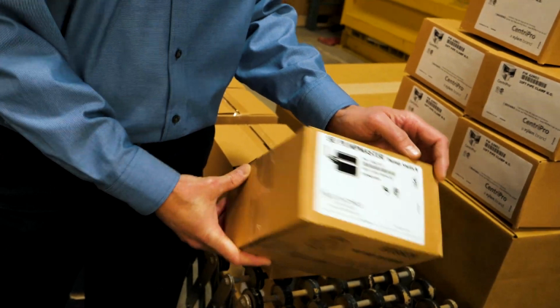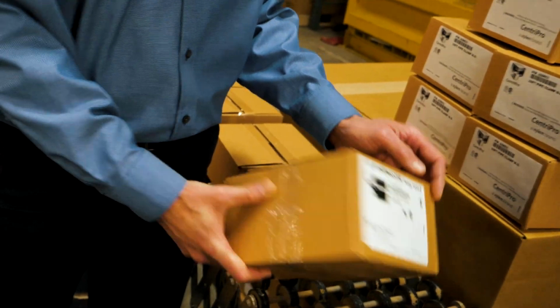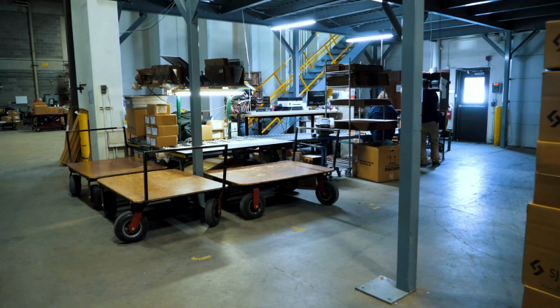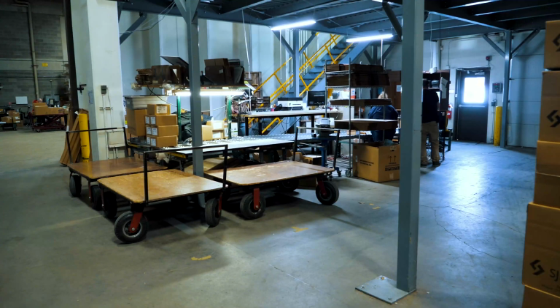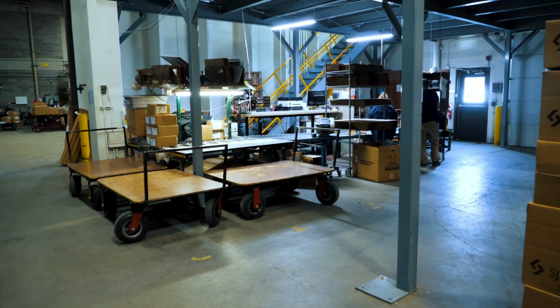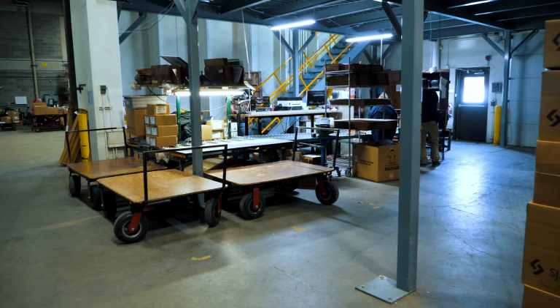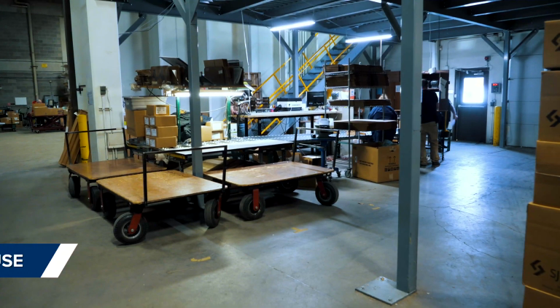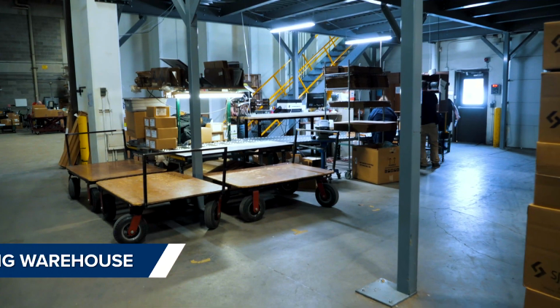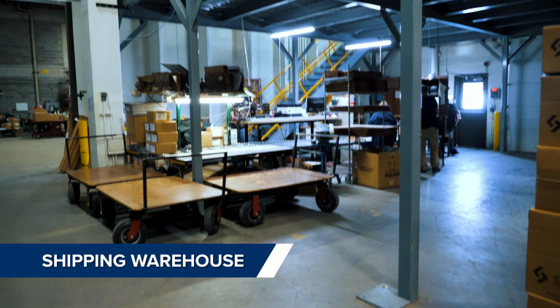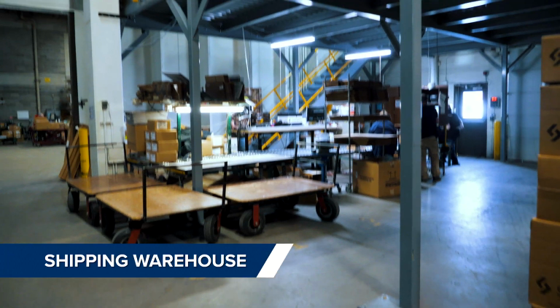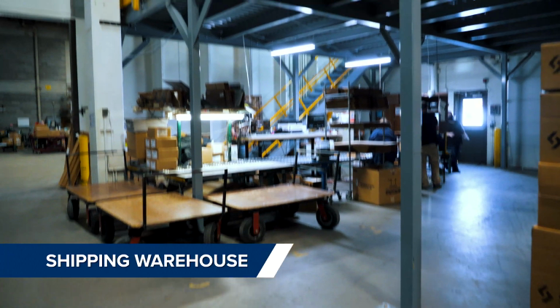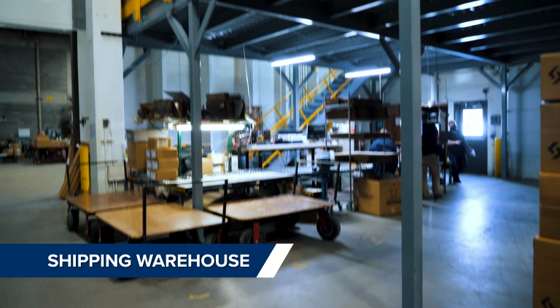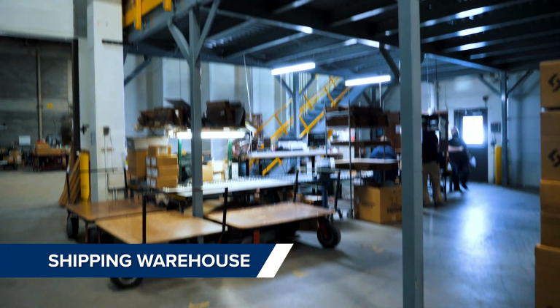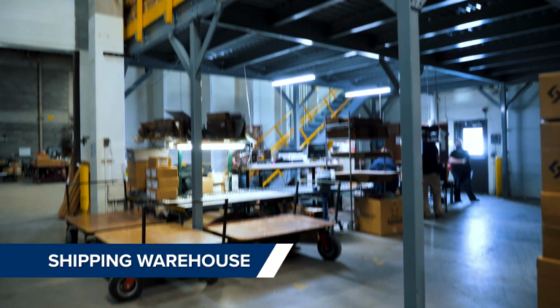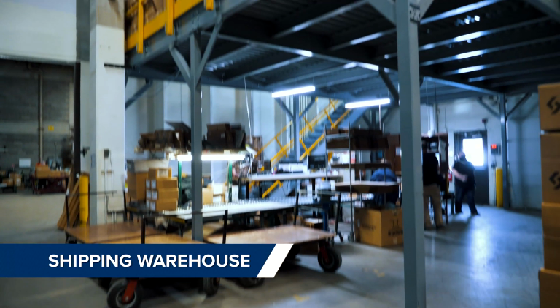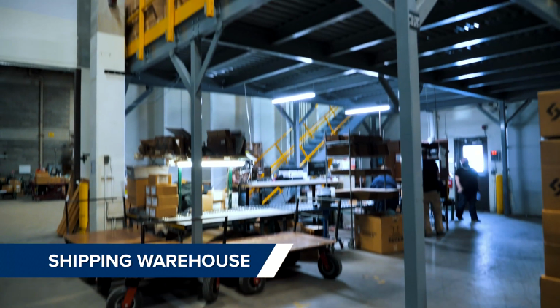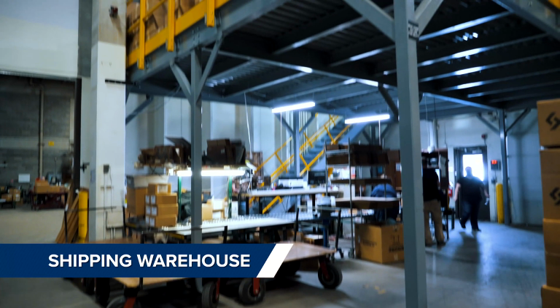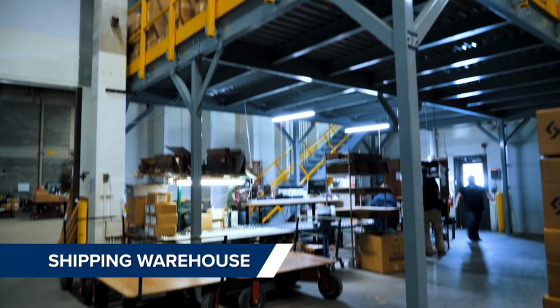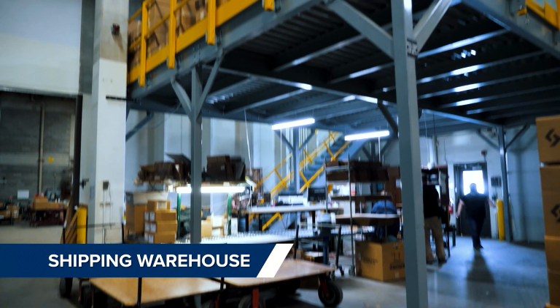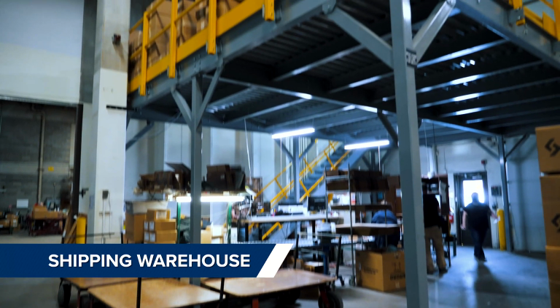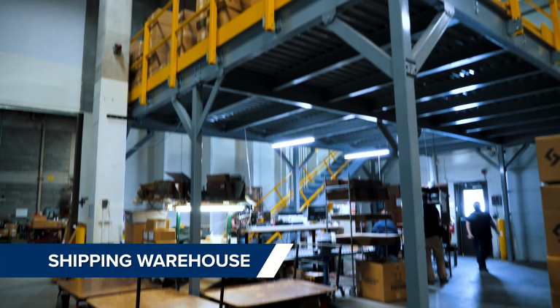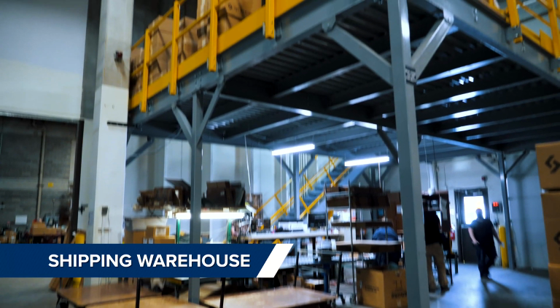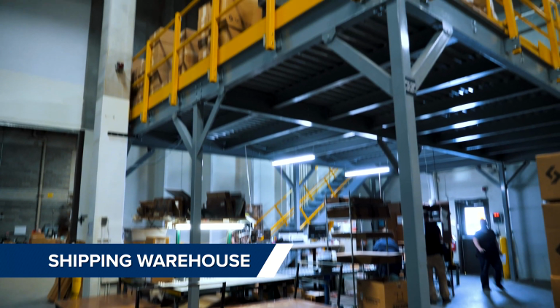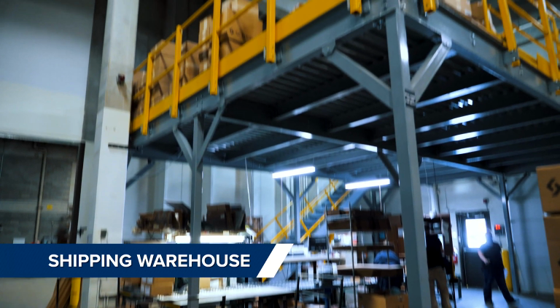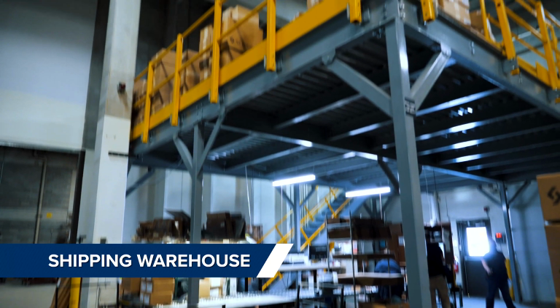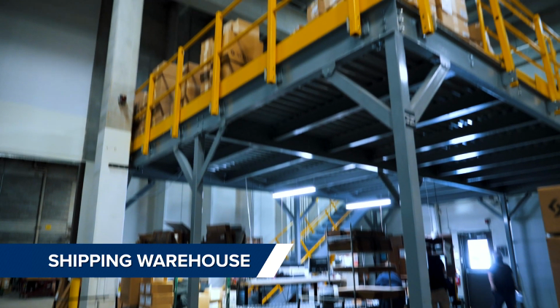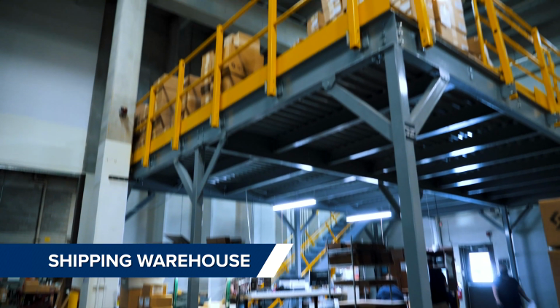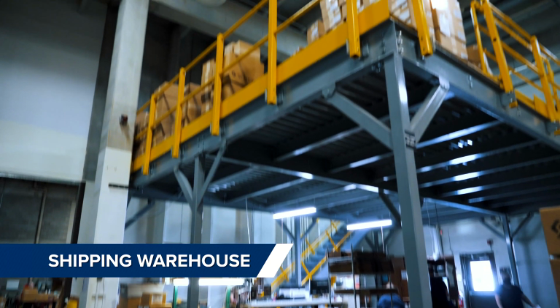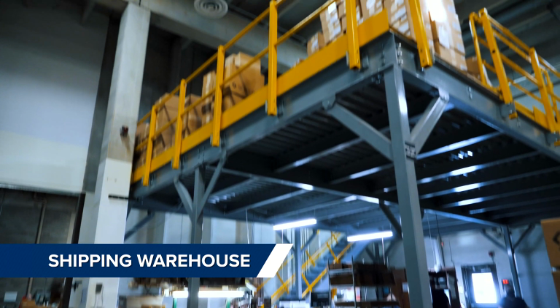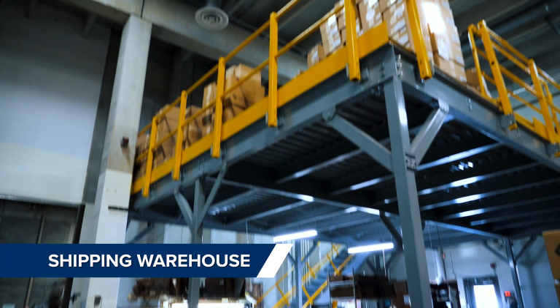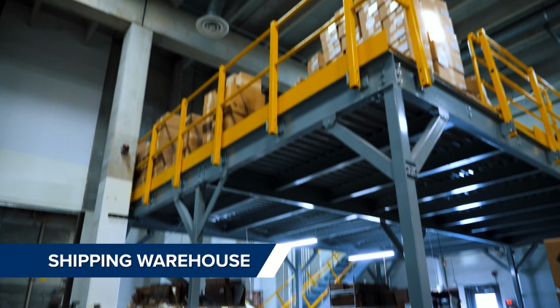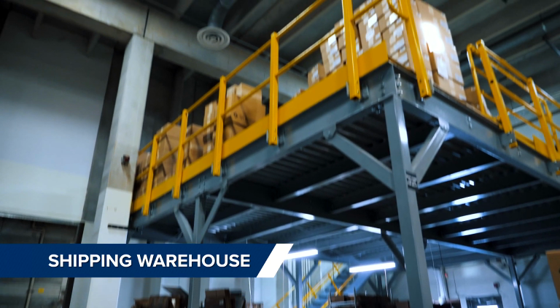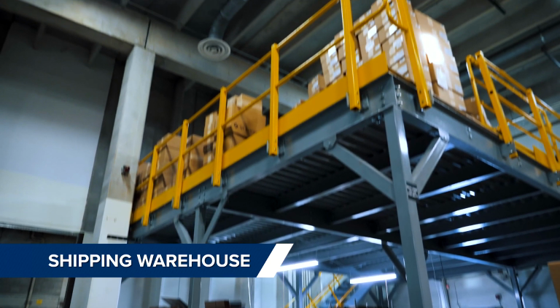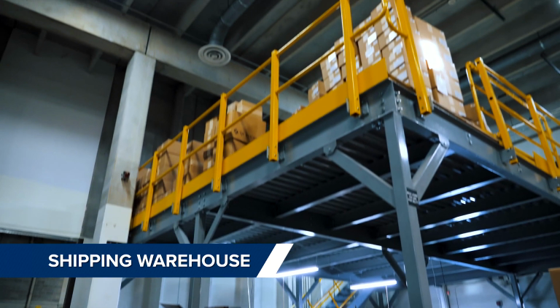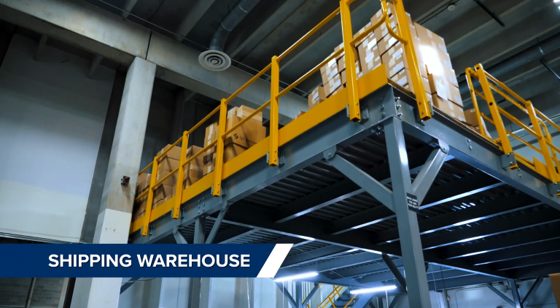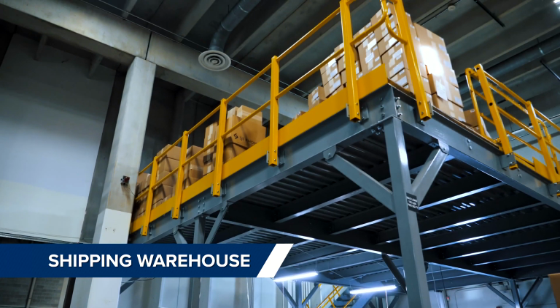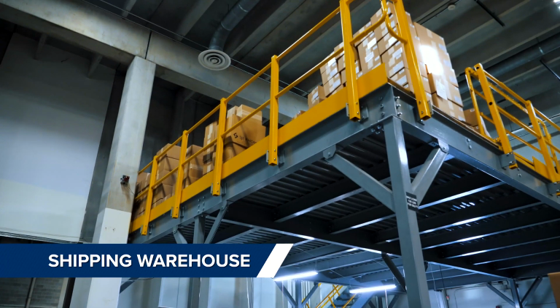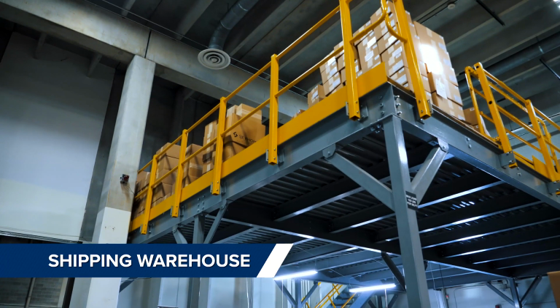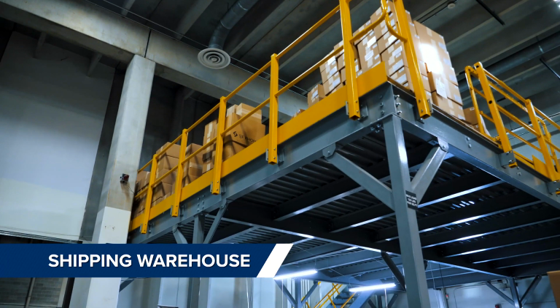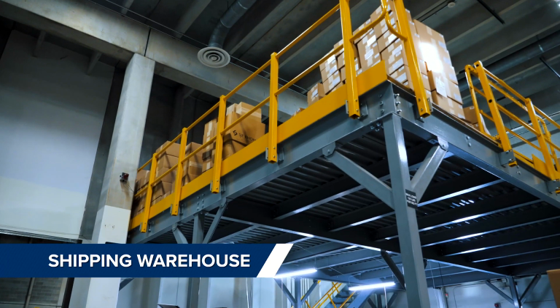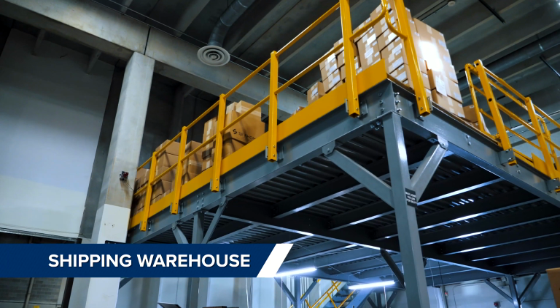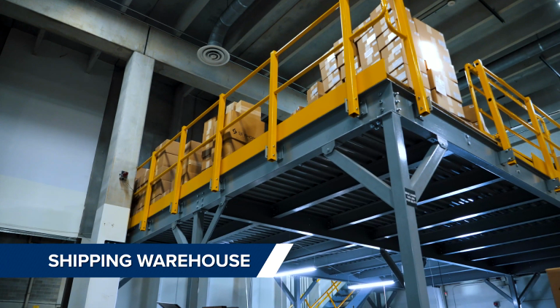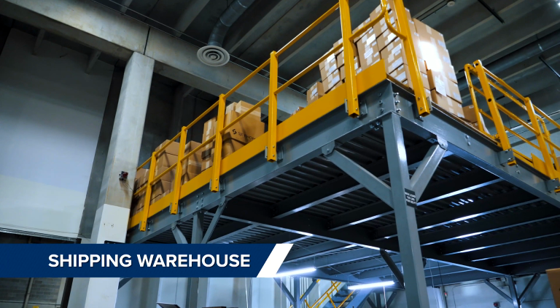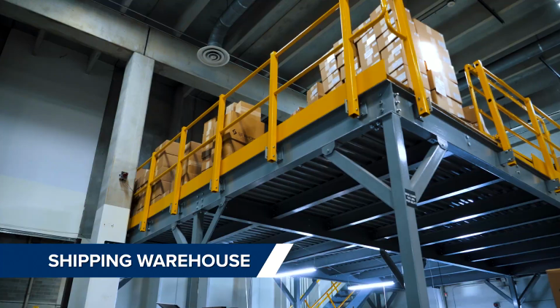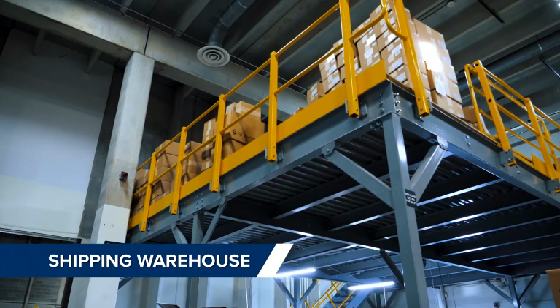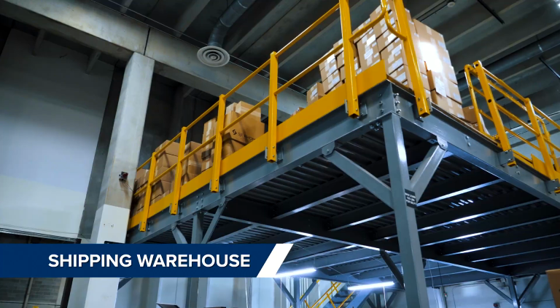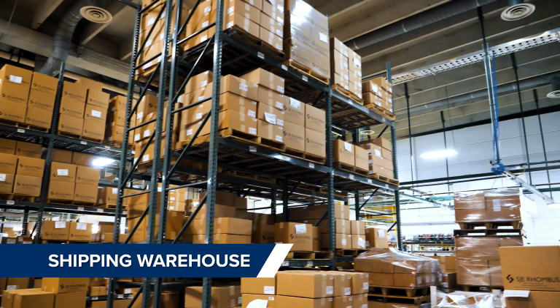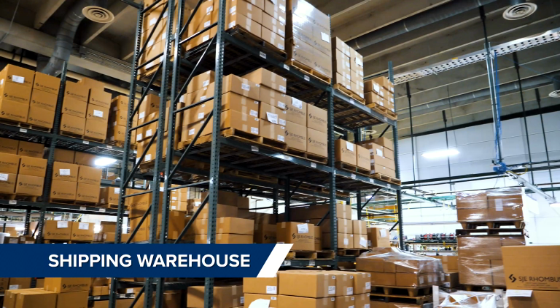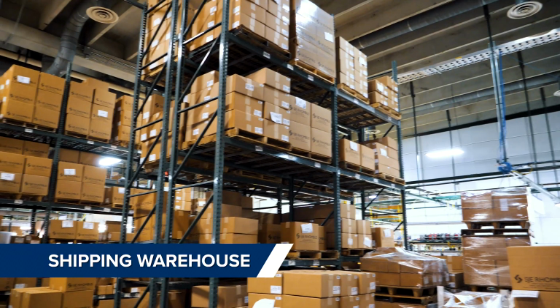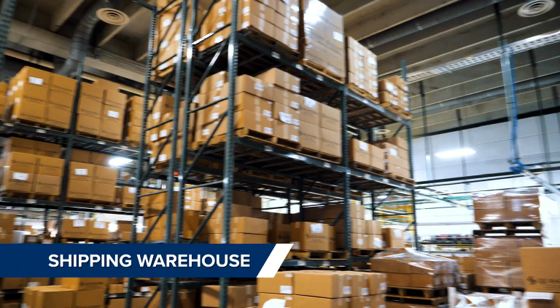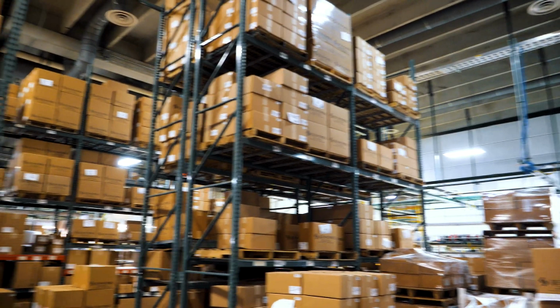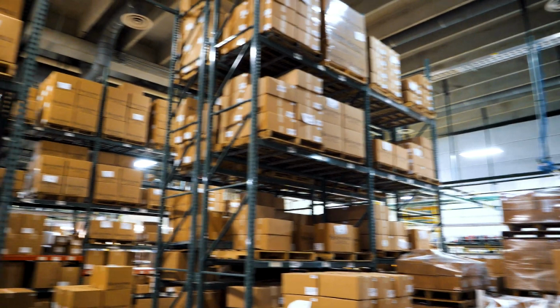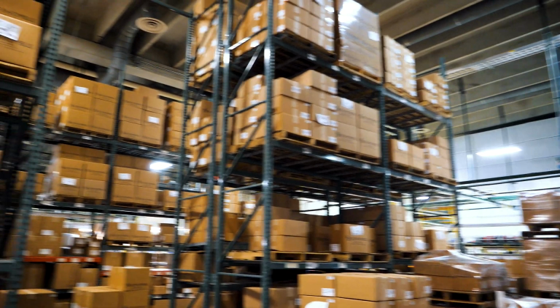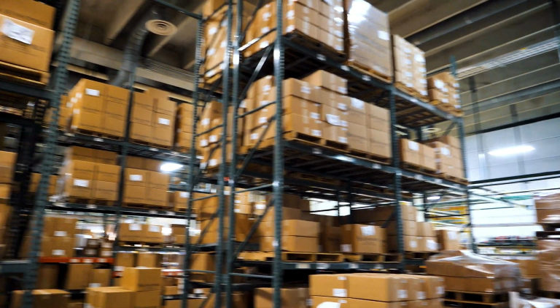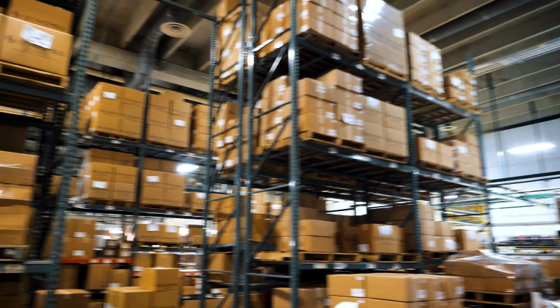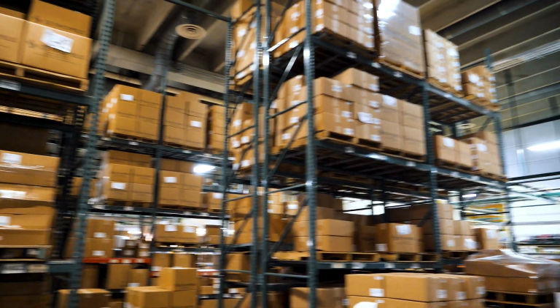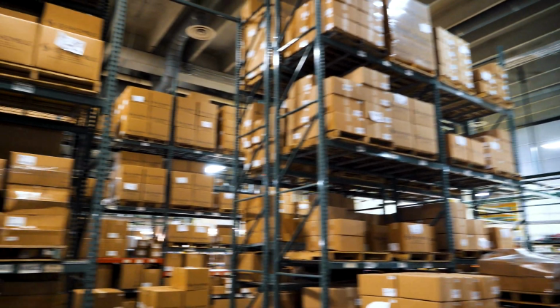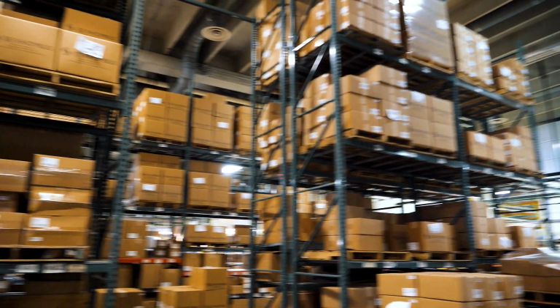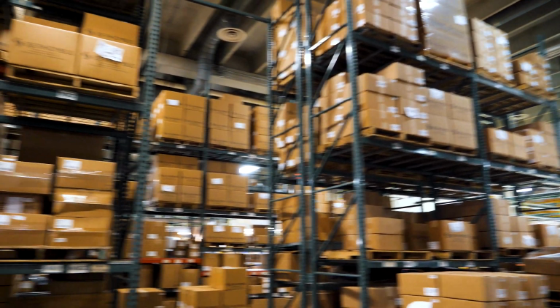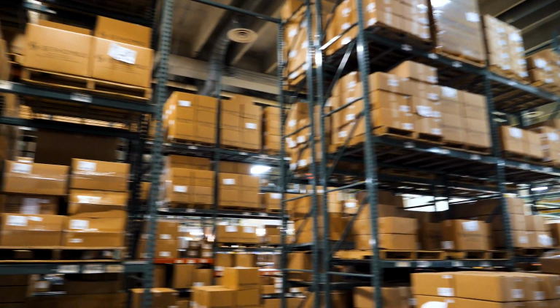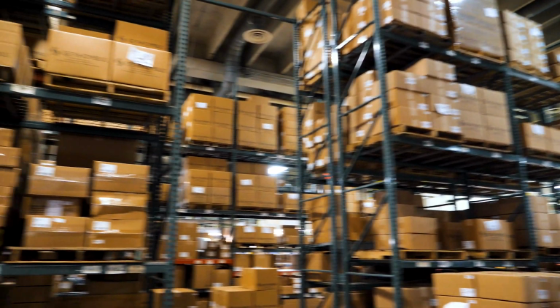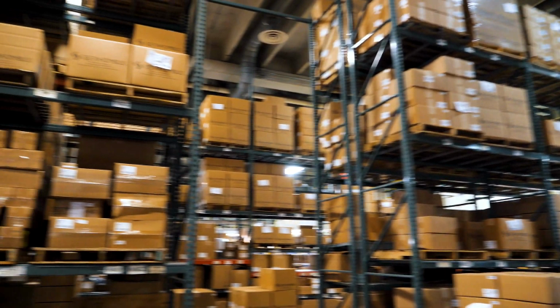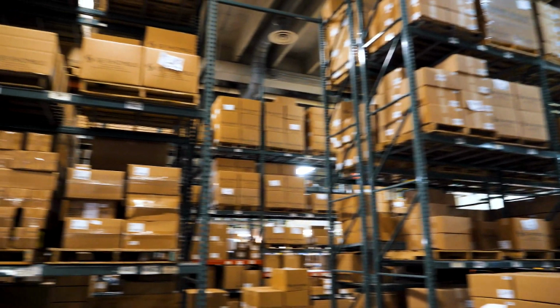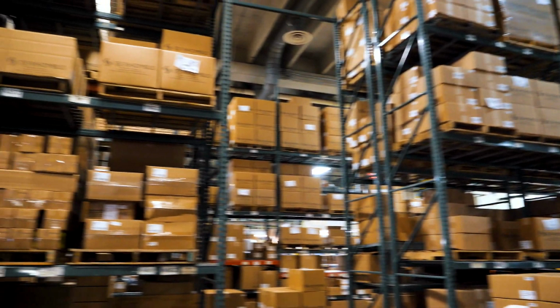In our shipping warehouse, we stock panels to be picked for orders on a new mezzanine and house other finished goods in the pallet racking.